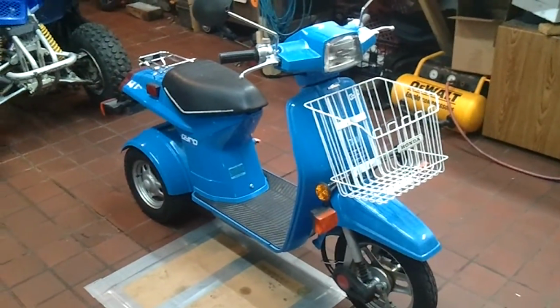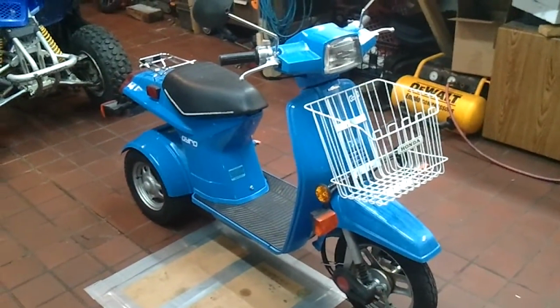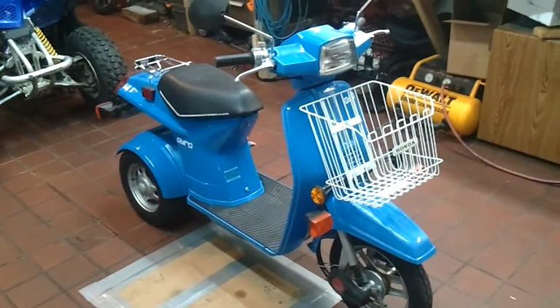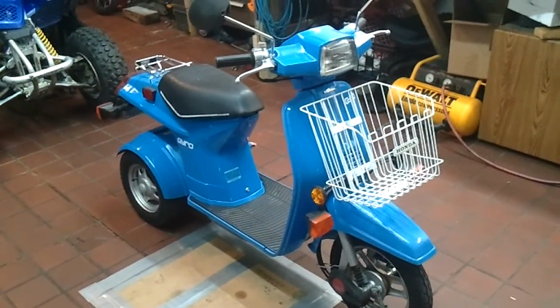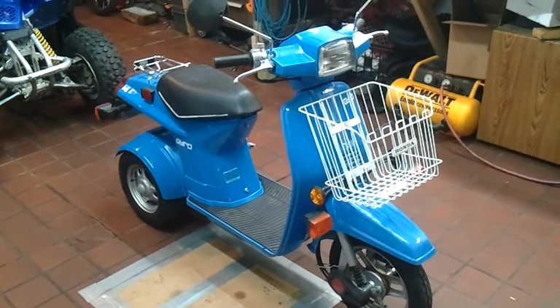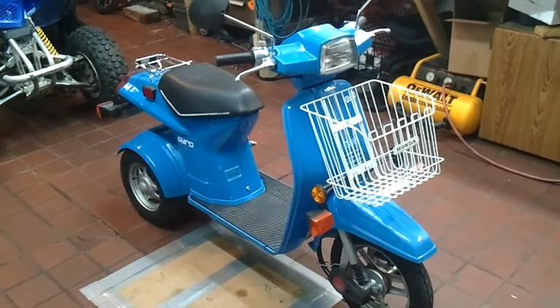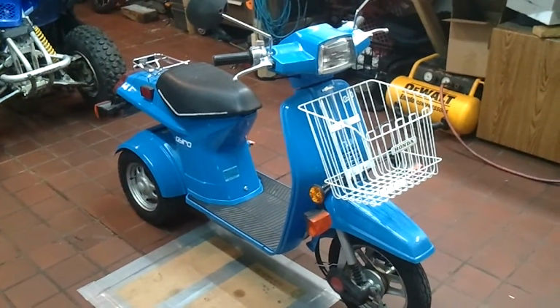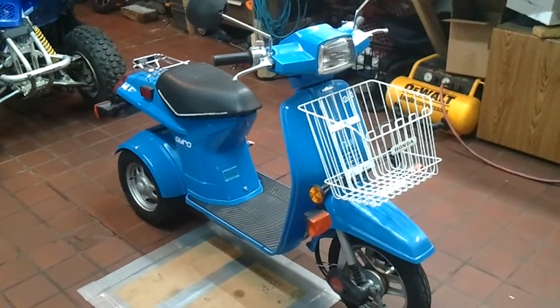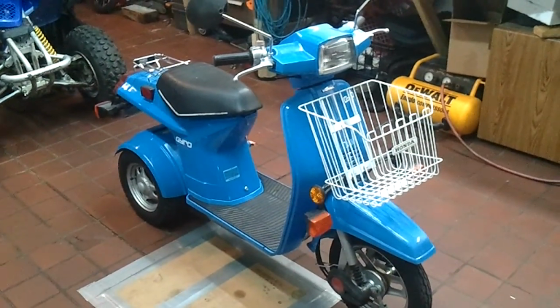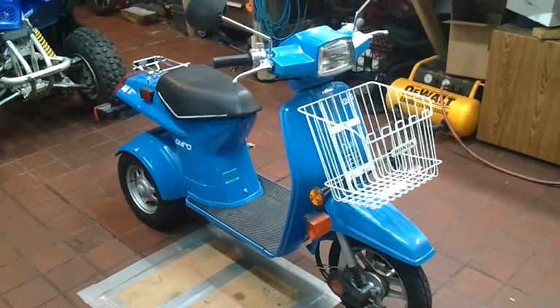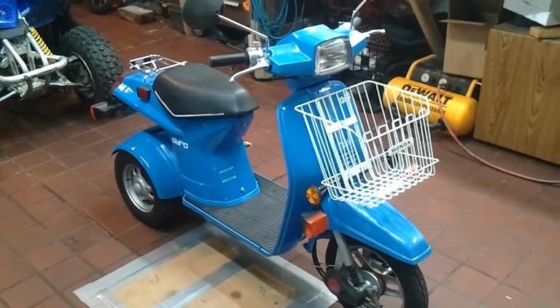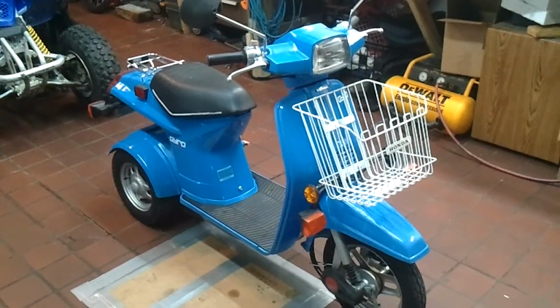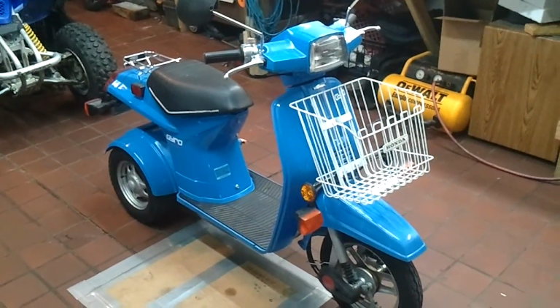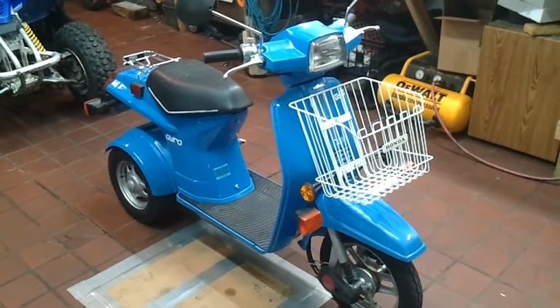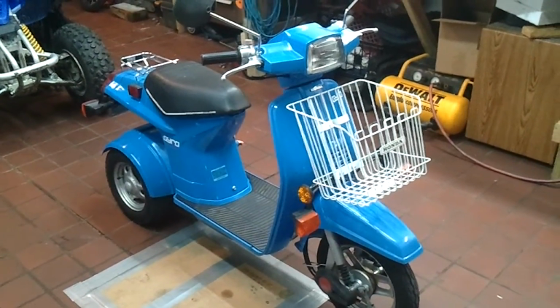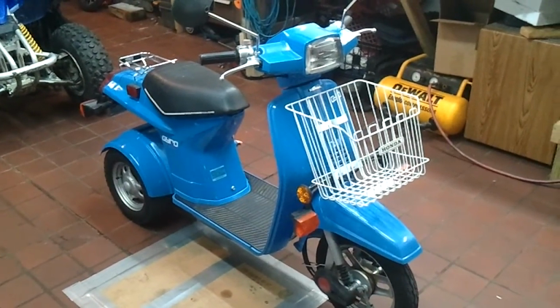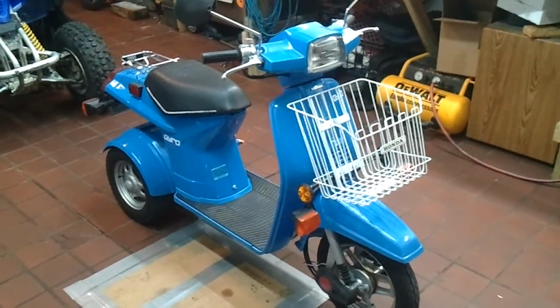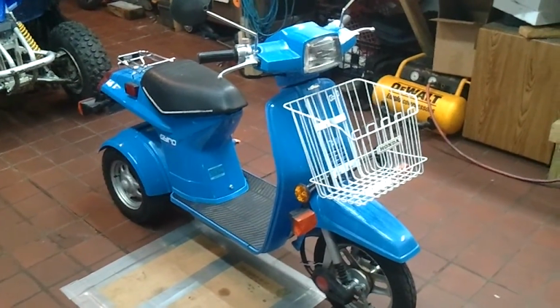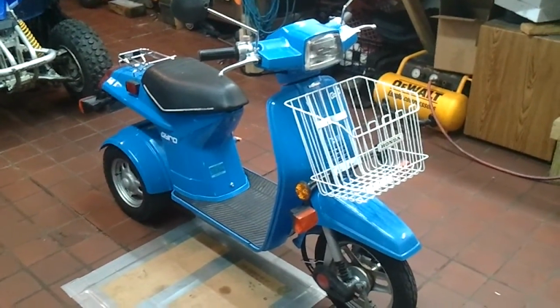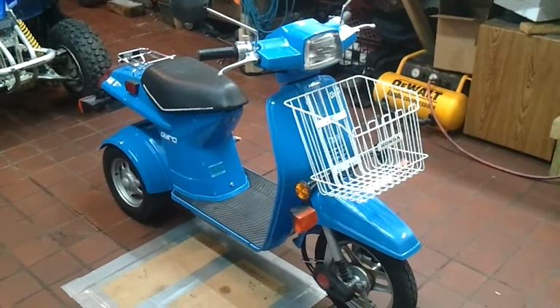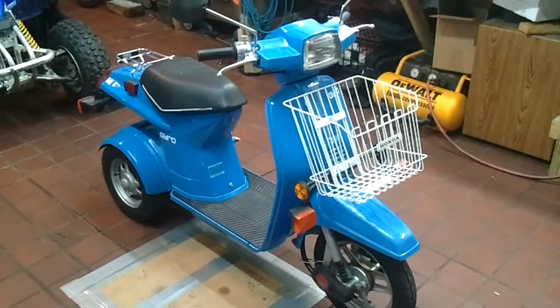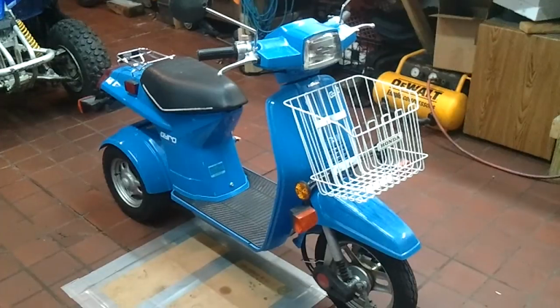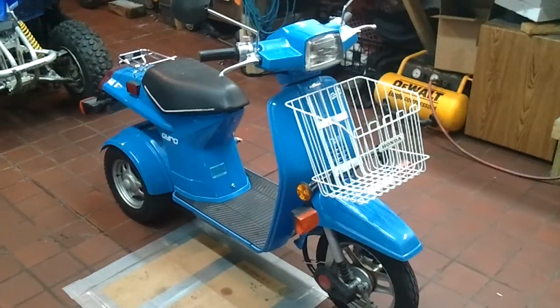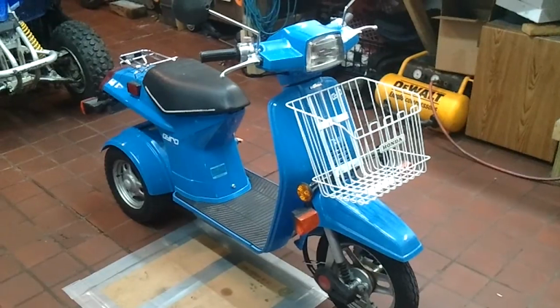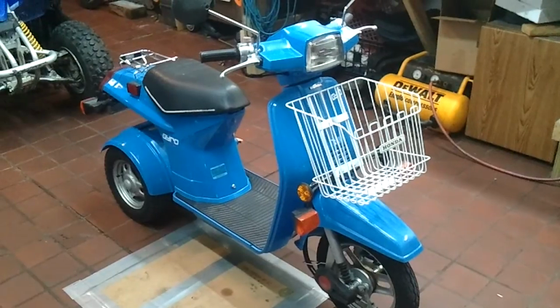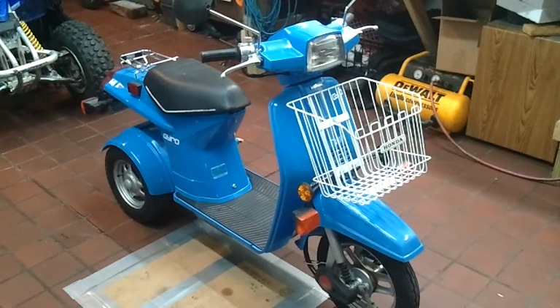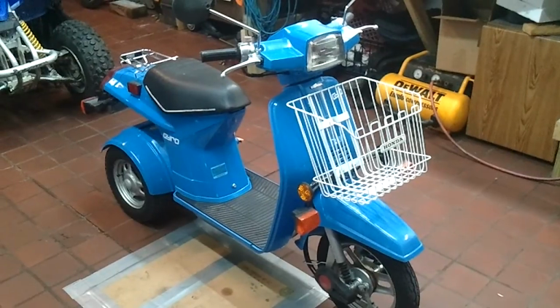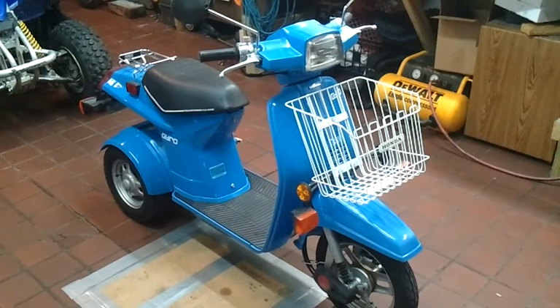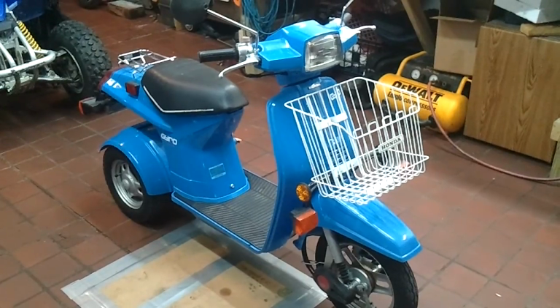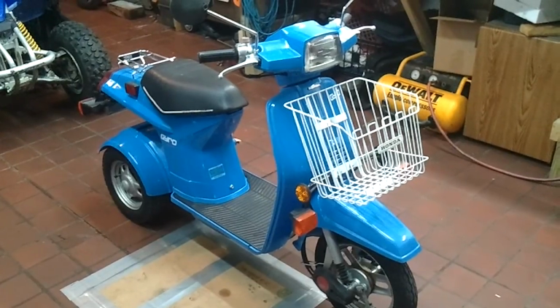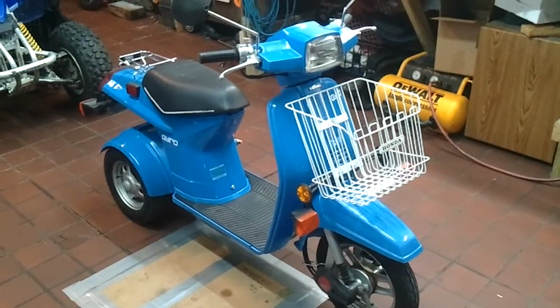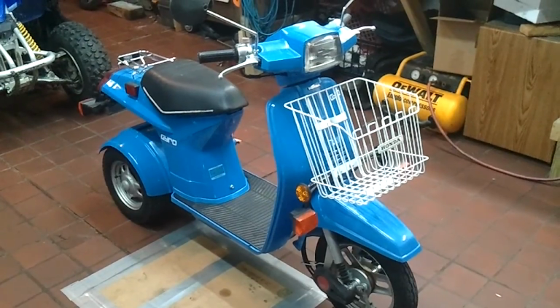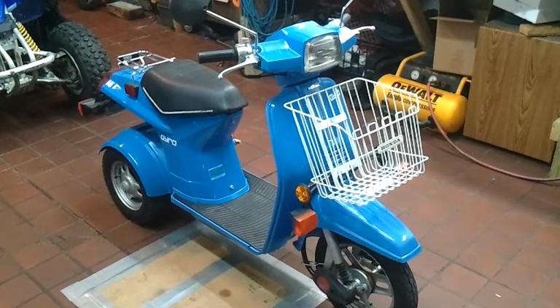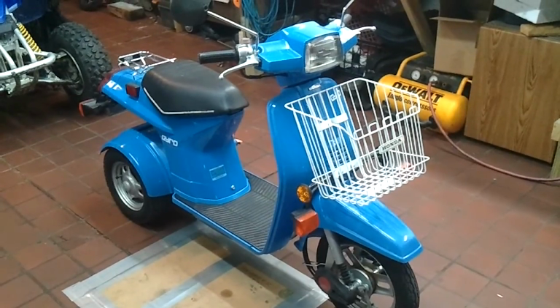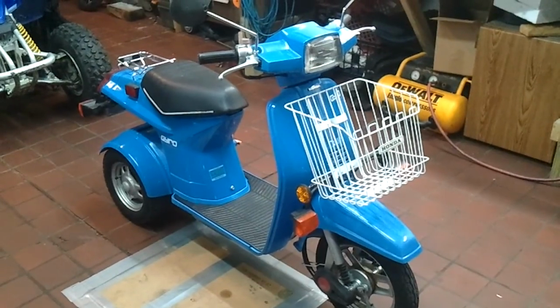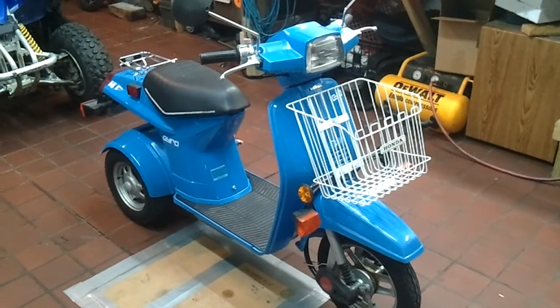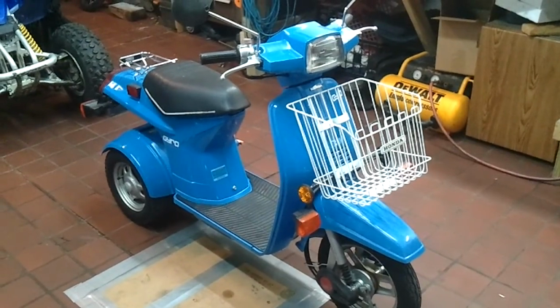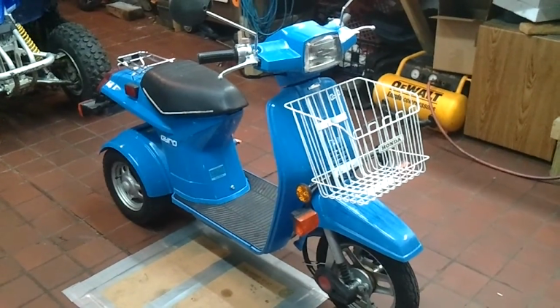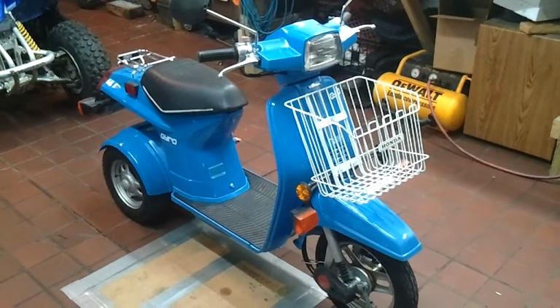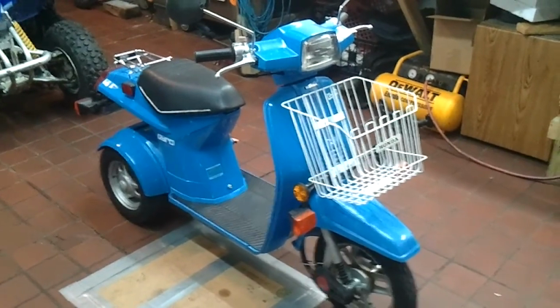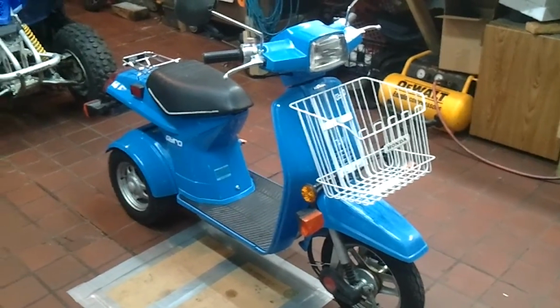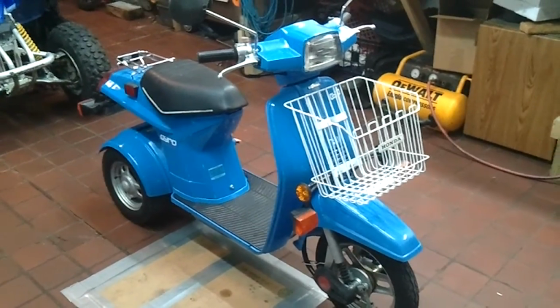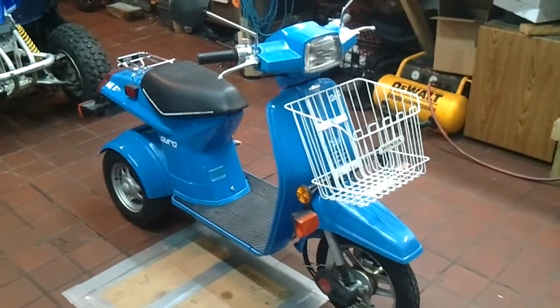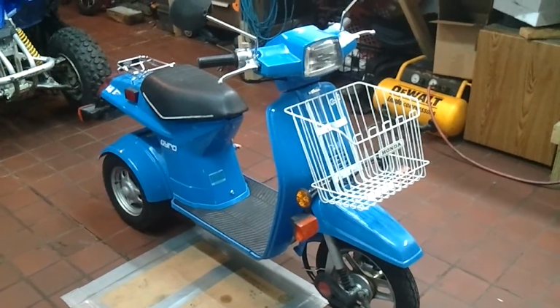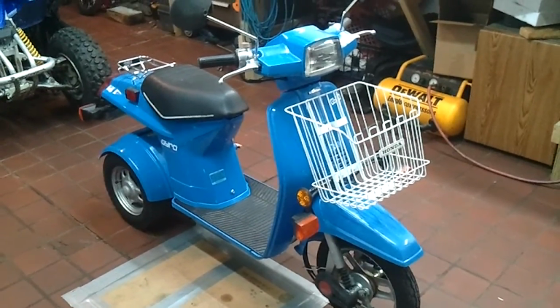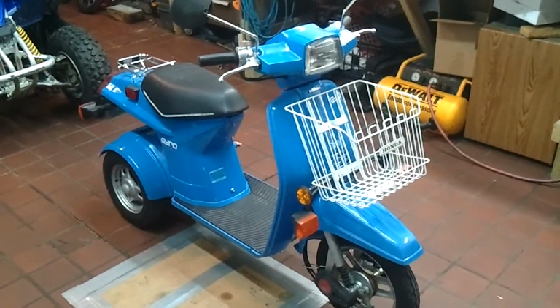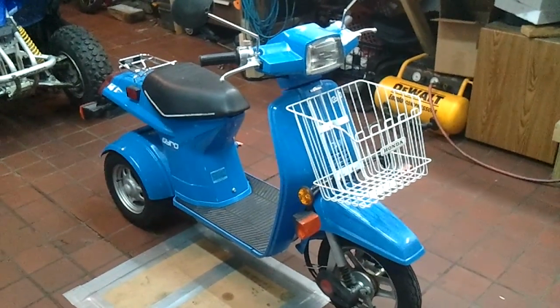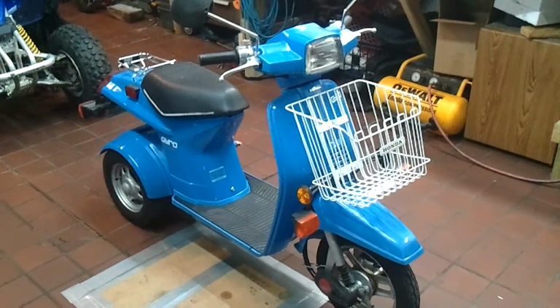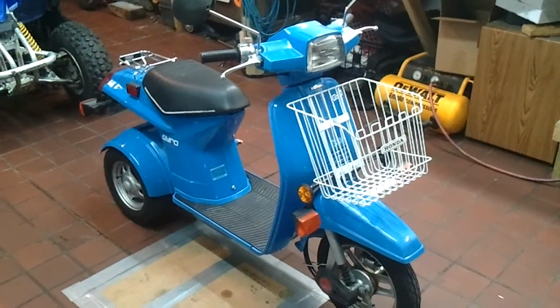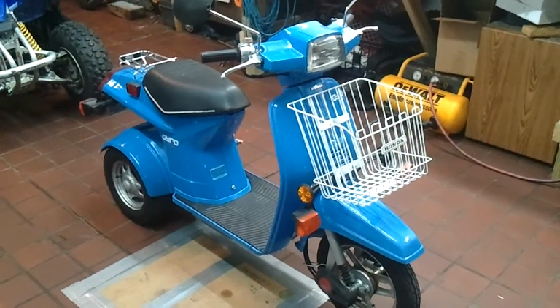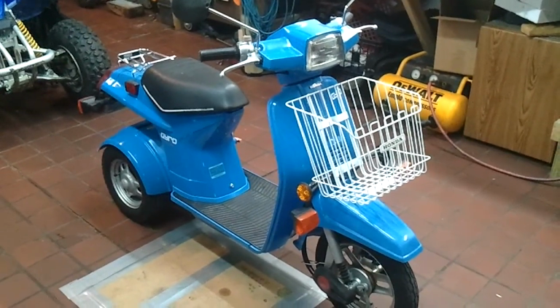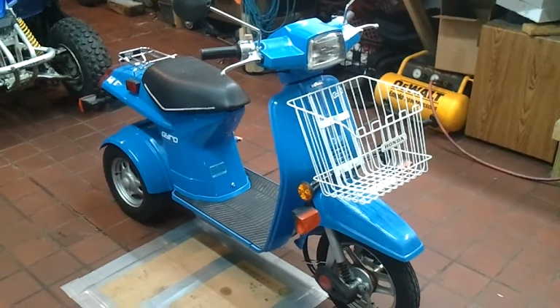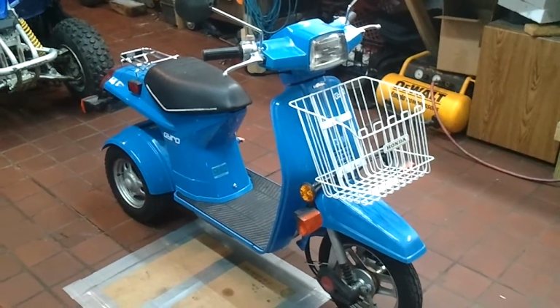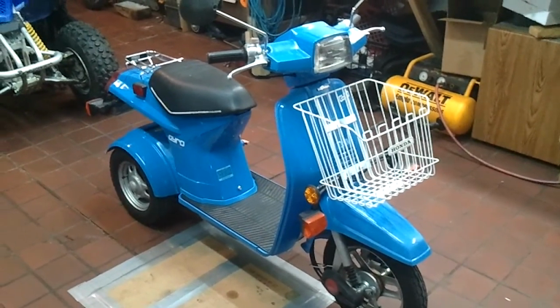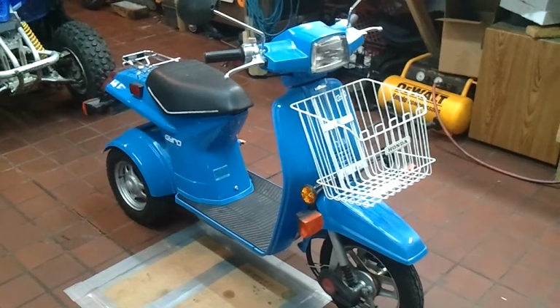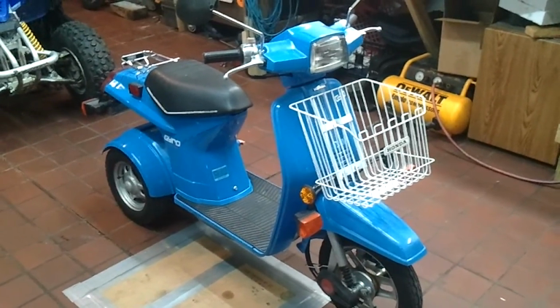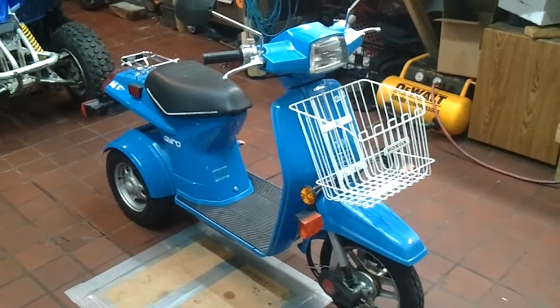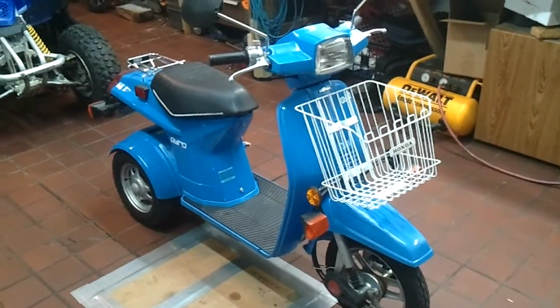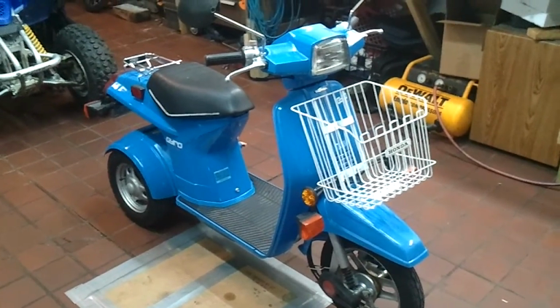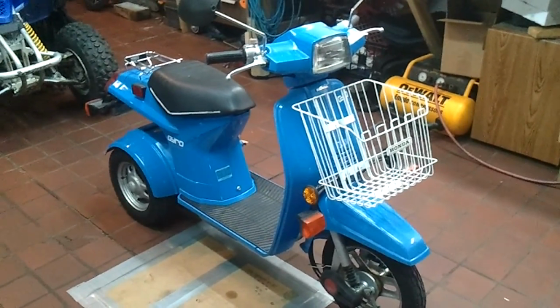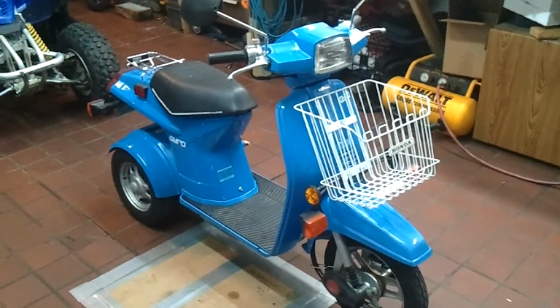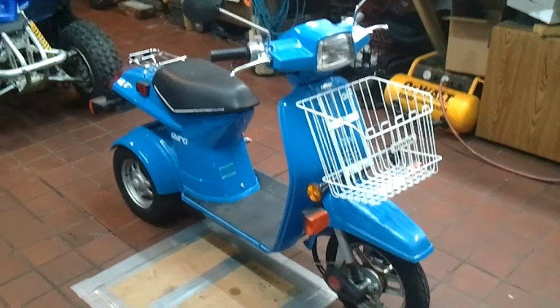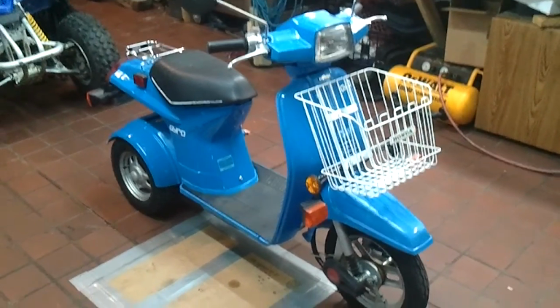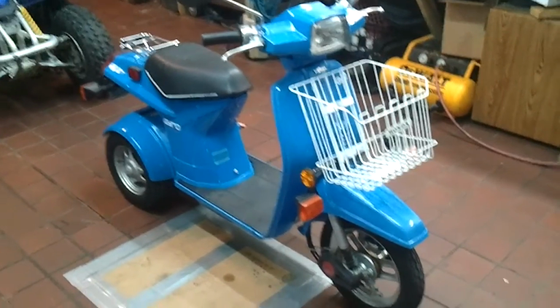Had to get a new petcock for it. The old one — I honestly don't know if it worked or not, but I didn't want to risk it.